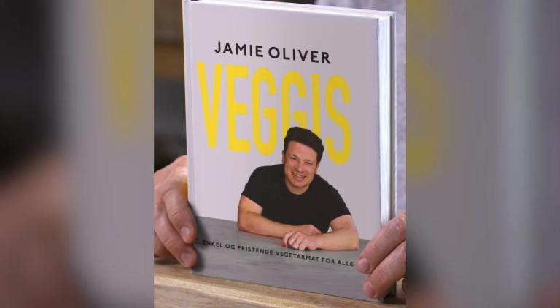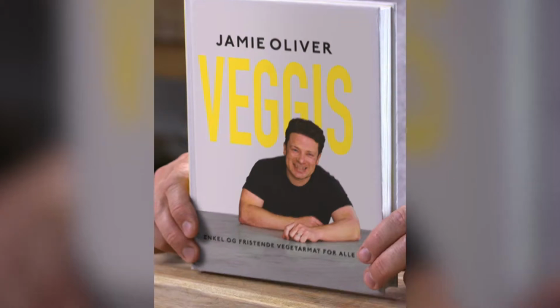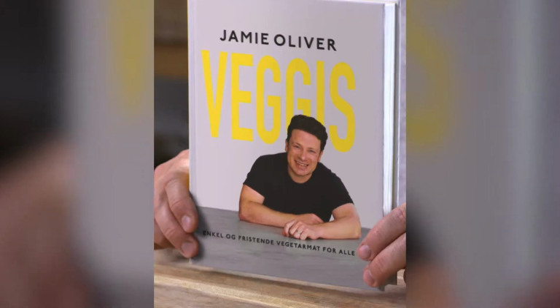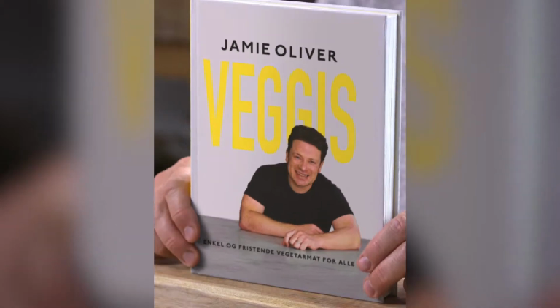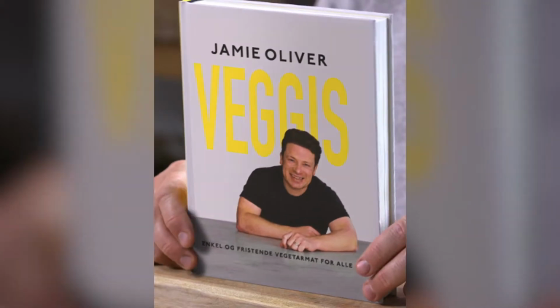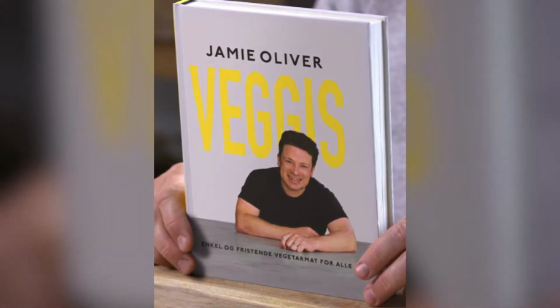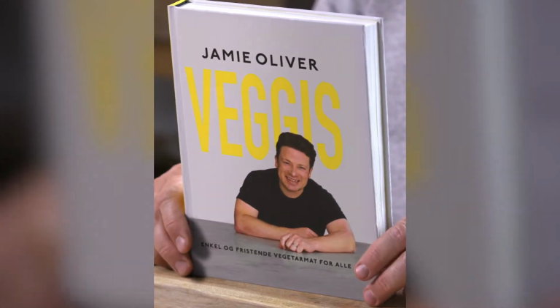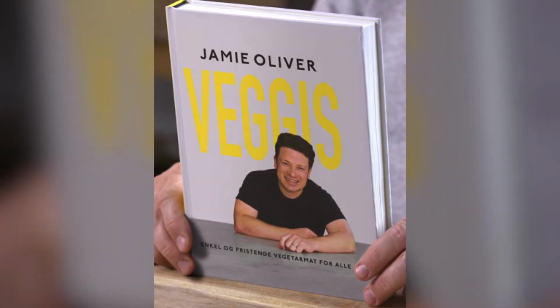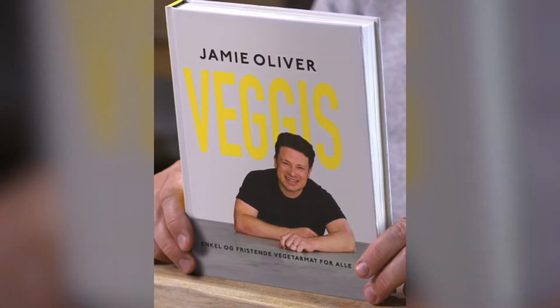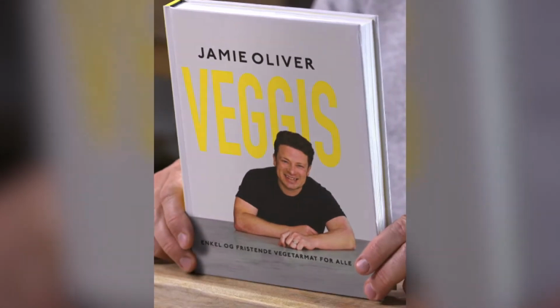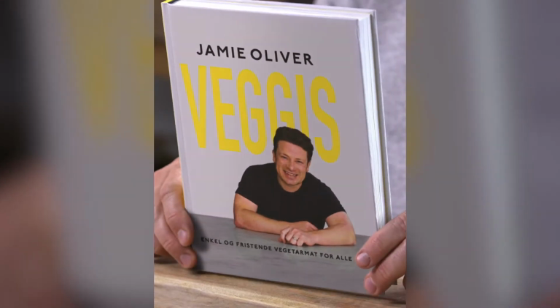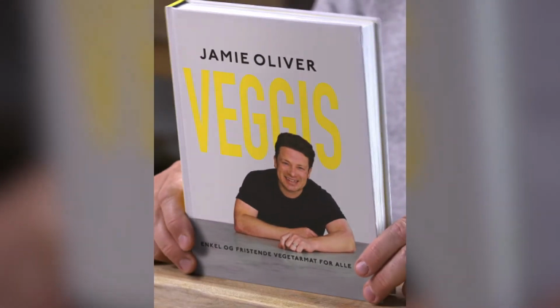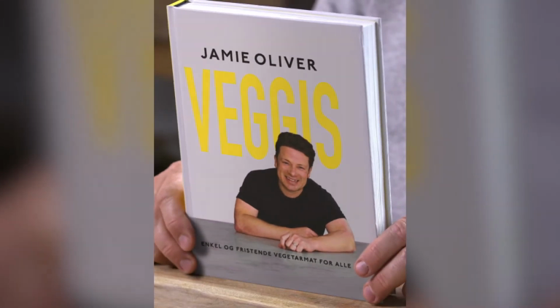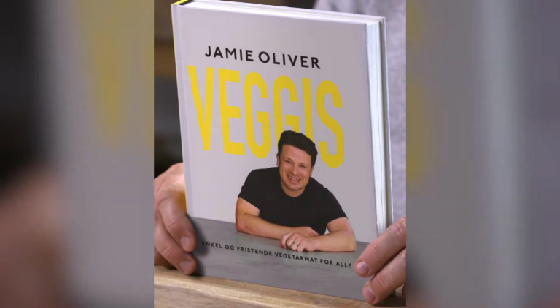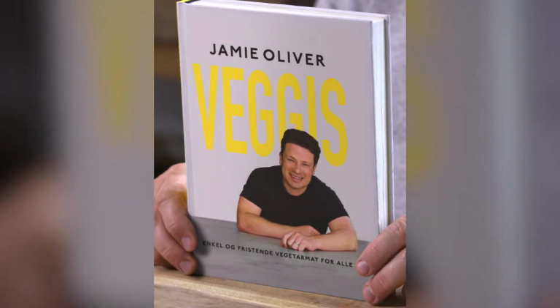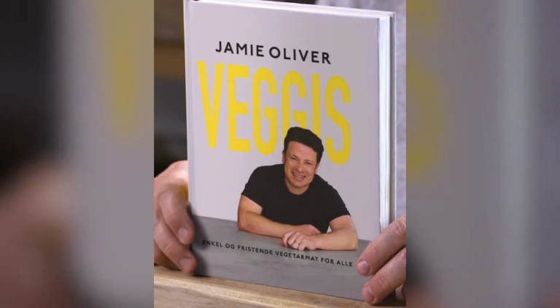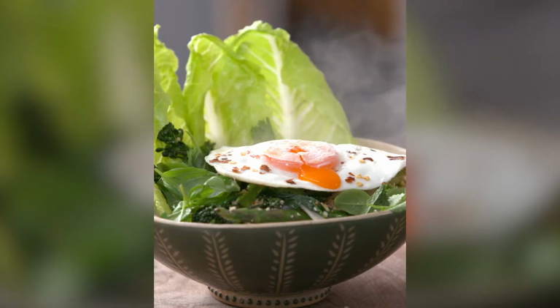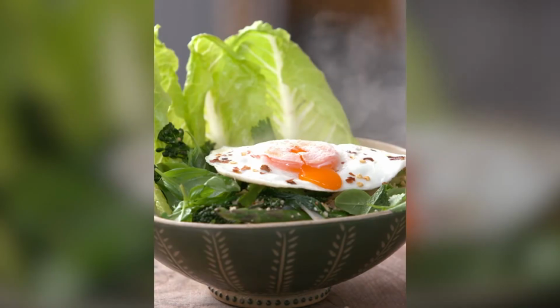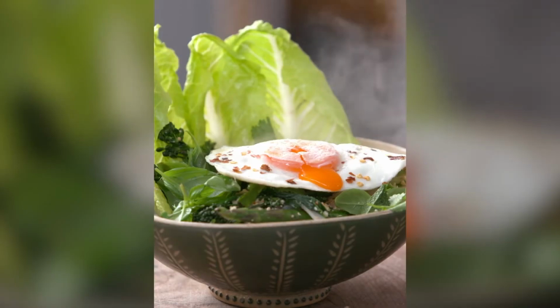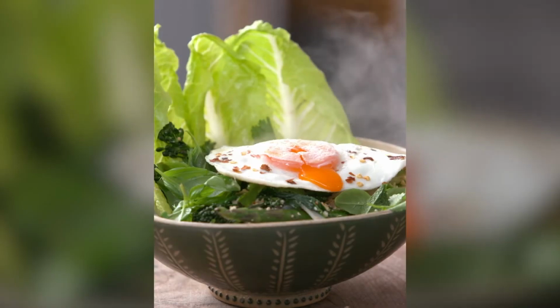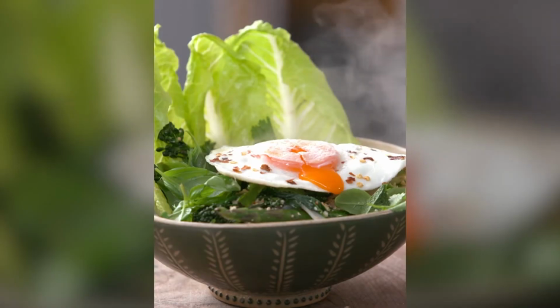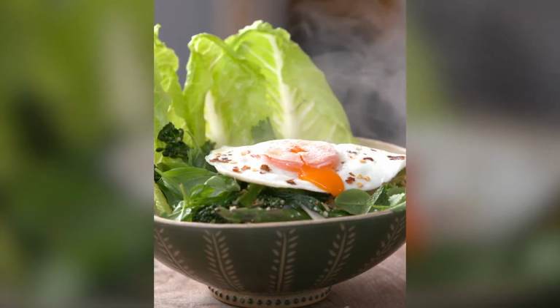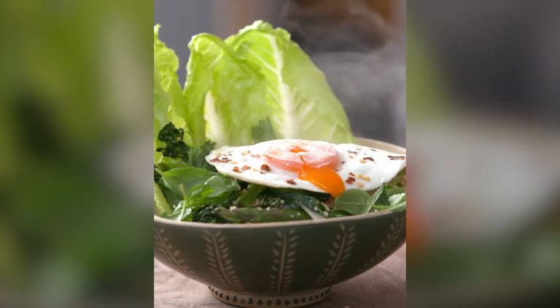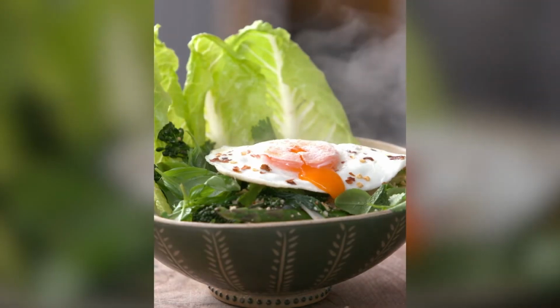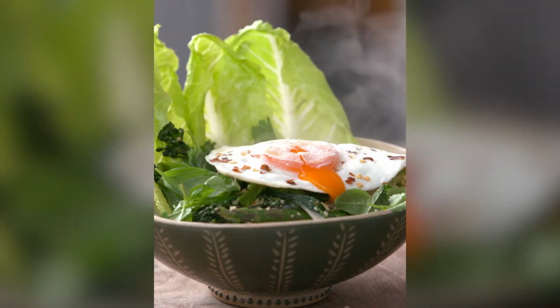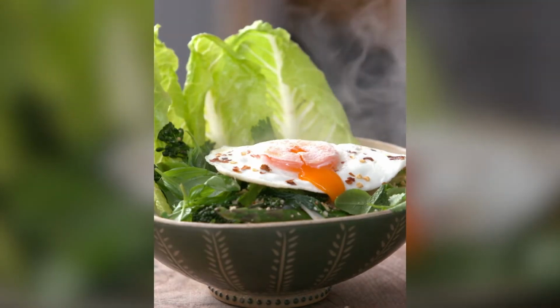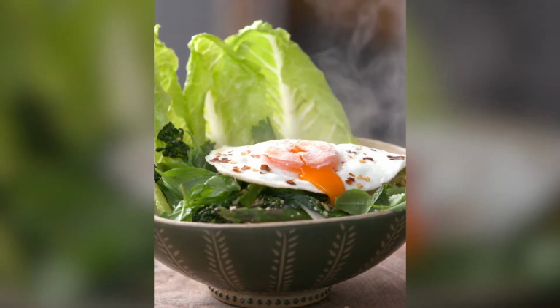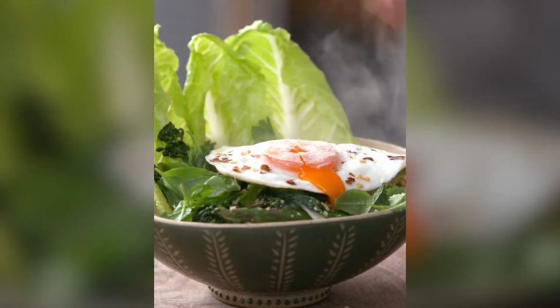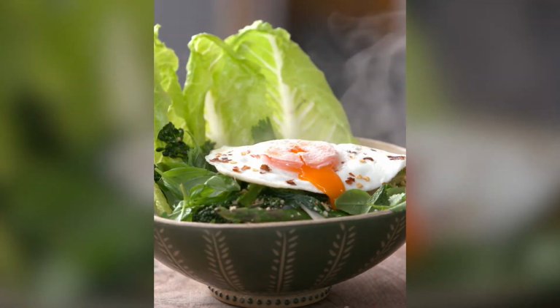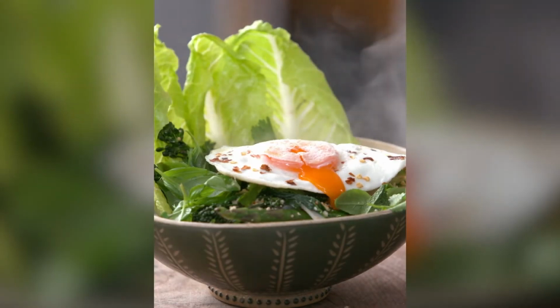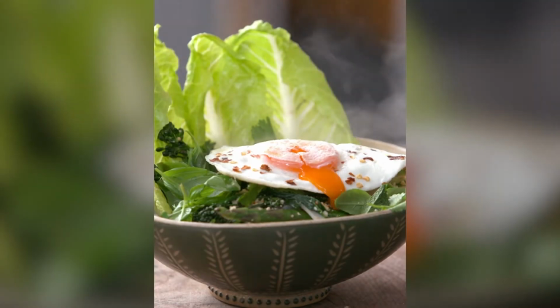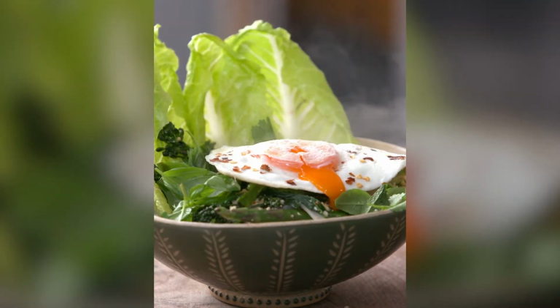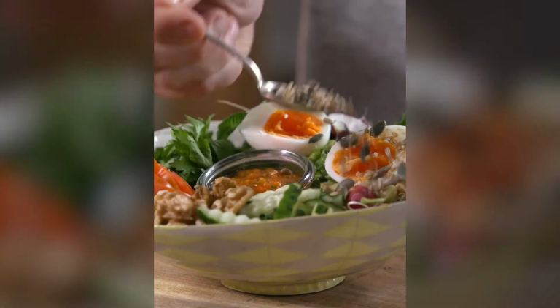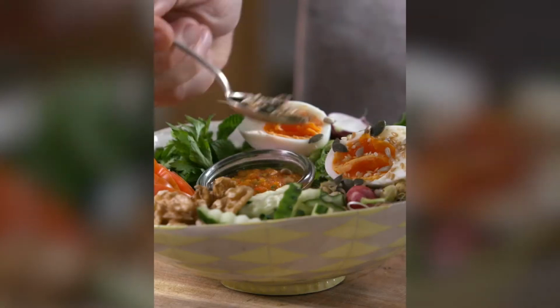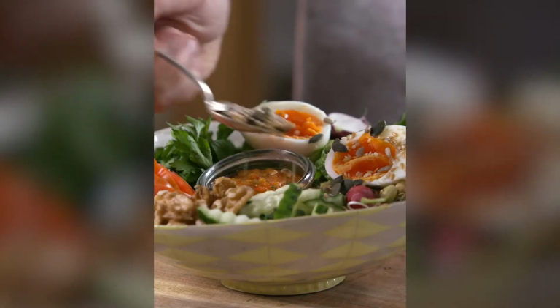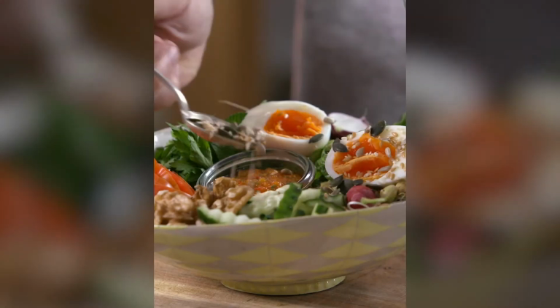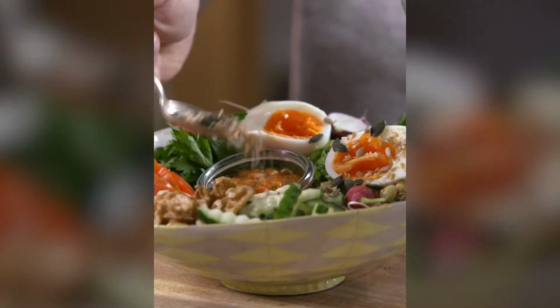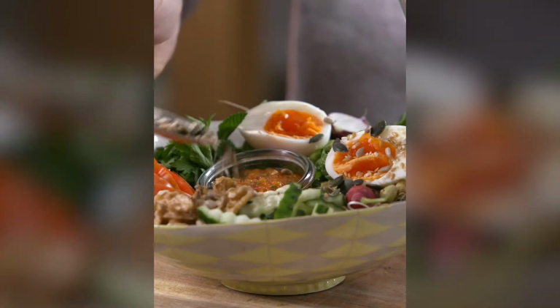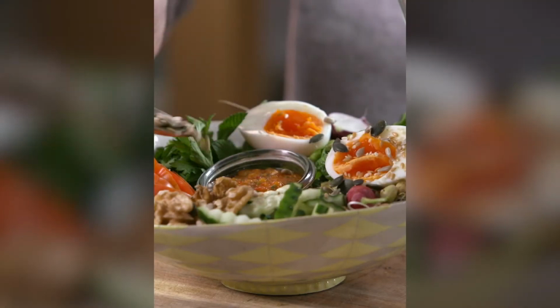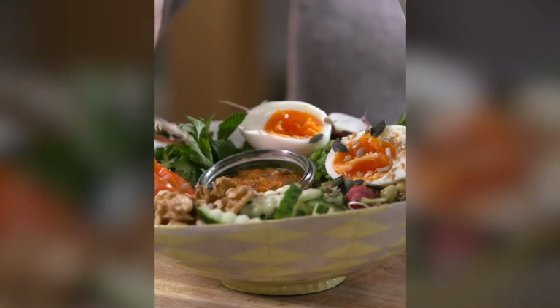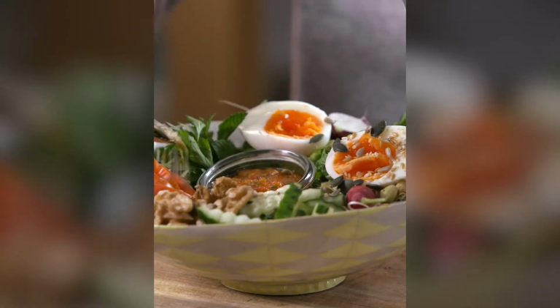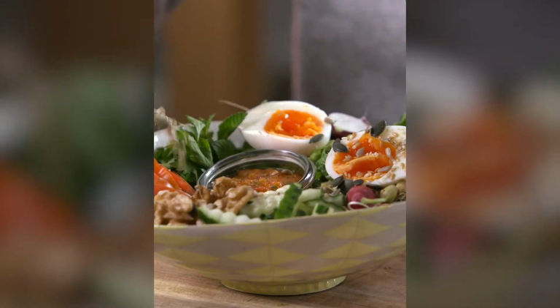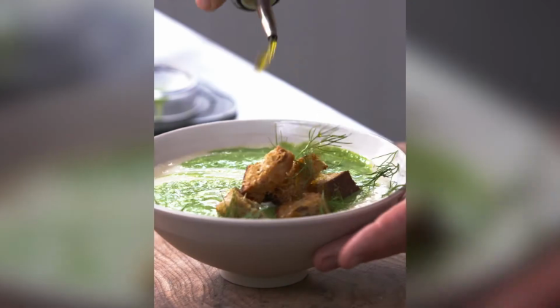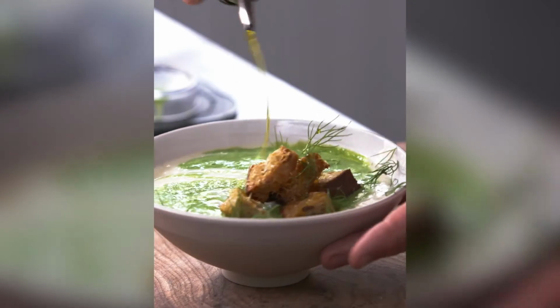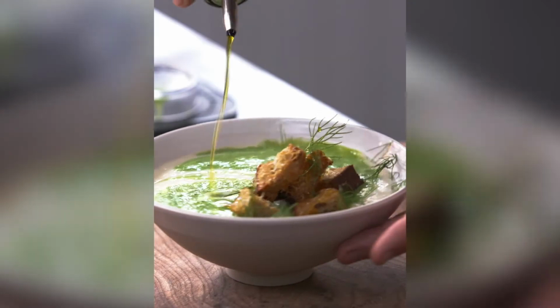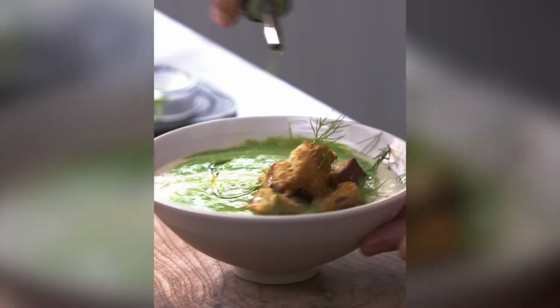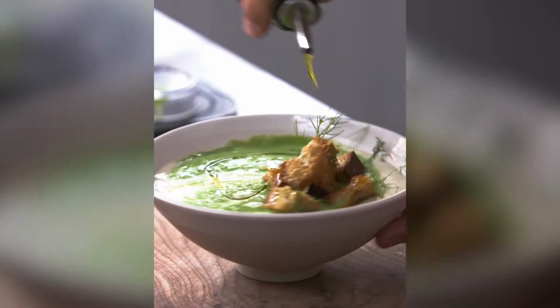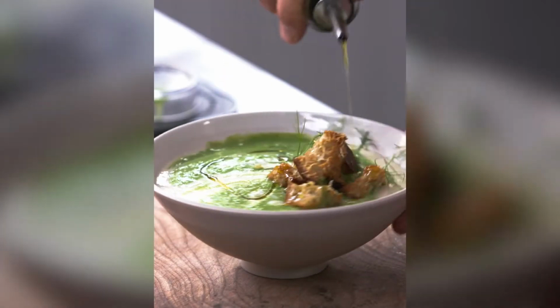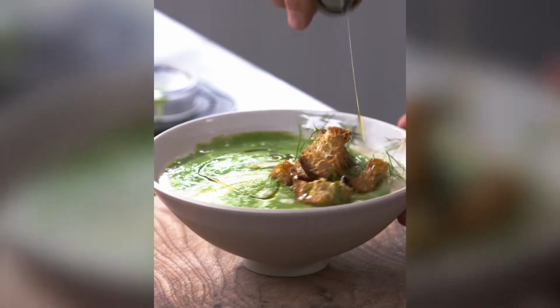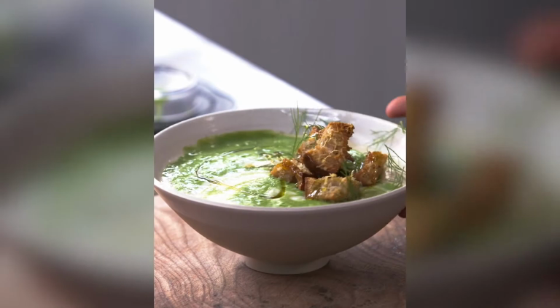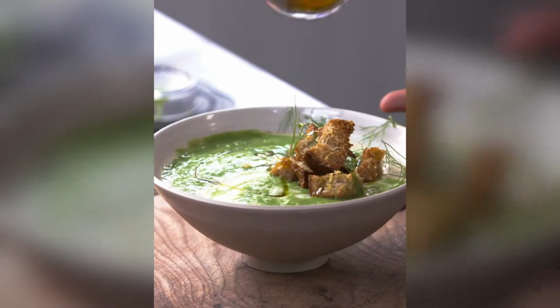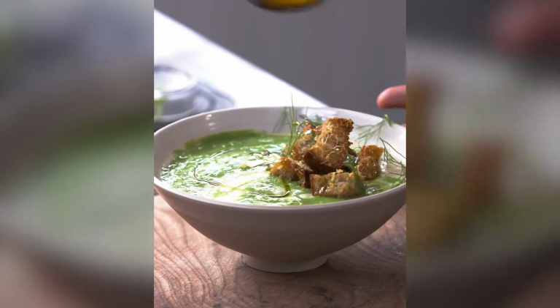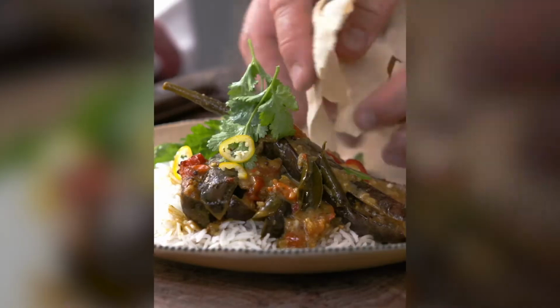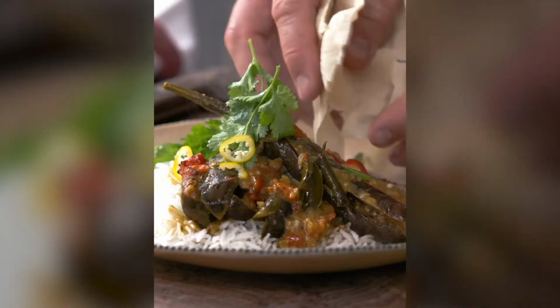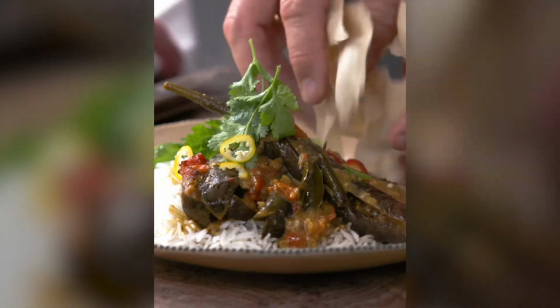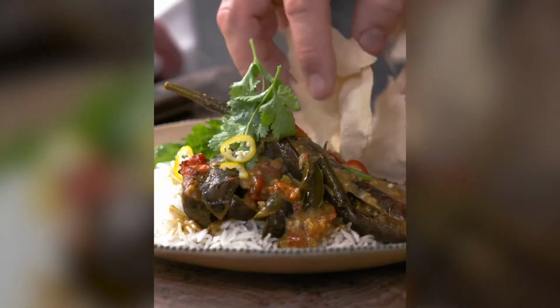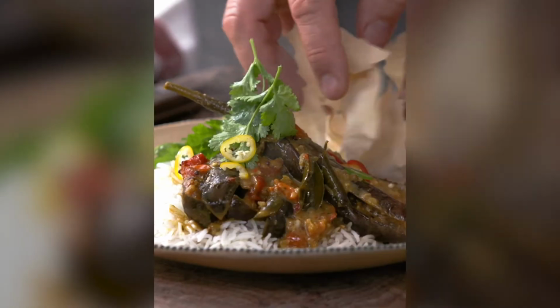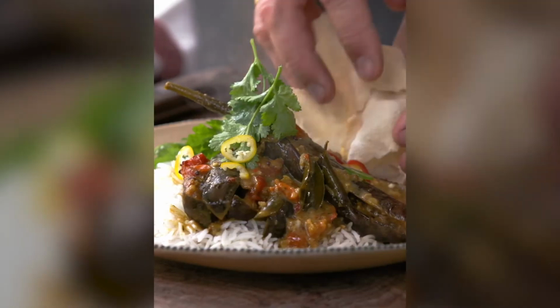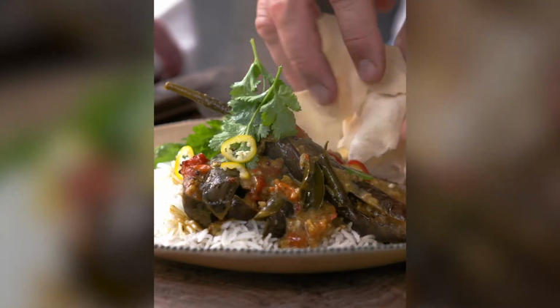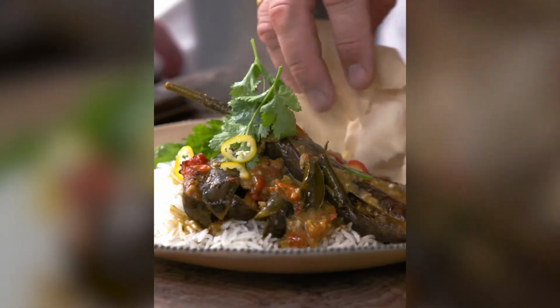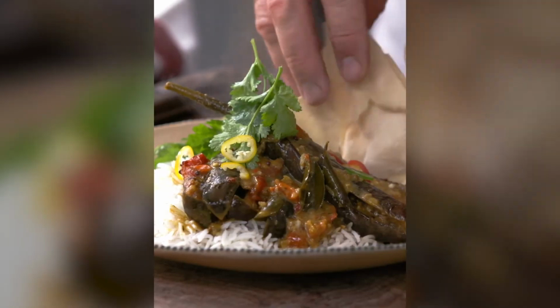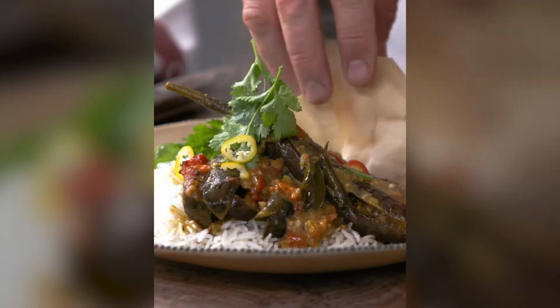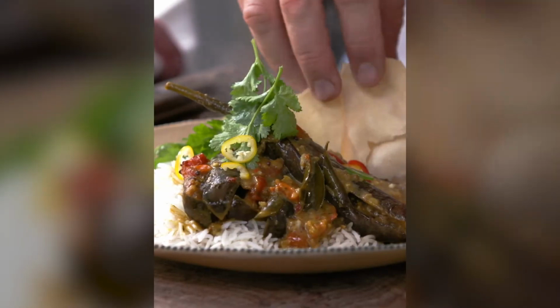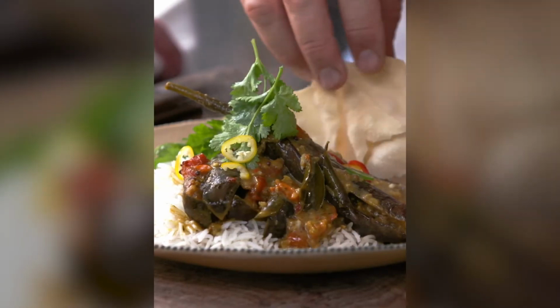This is my brand new book, Jamie's Veg. I'm really, really proud of it. It is rammed full of incredible recipes.